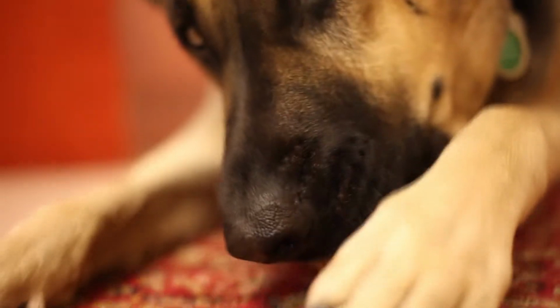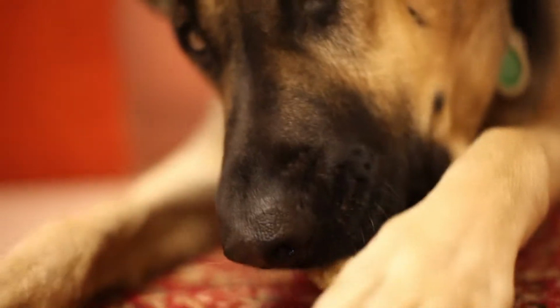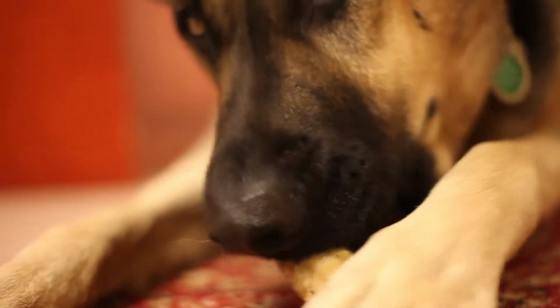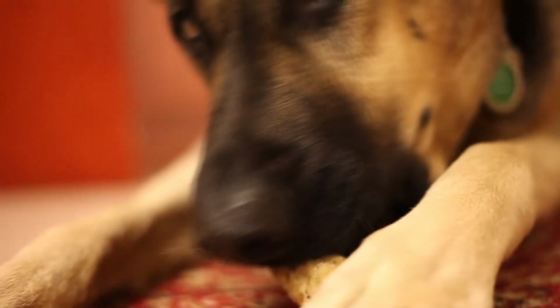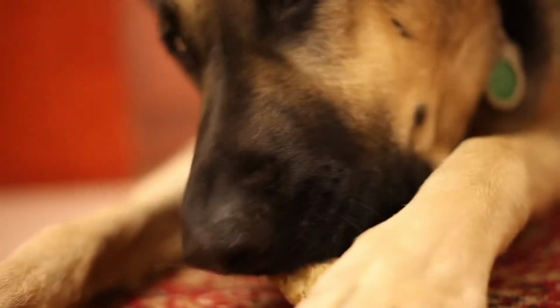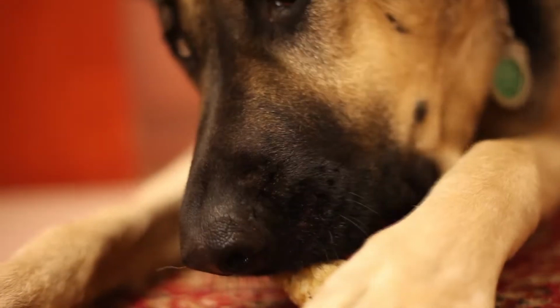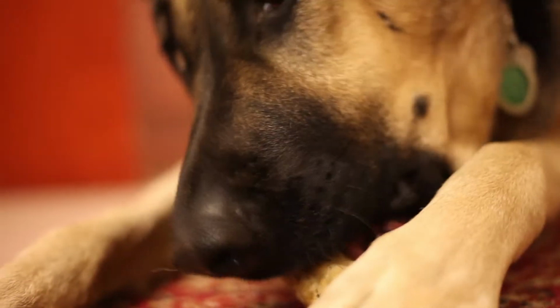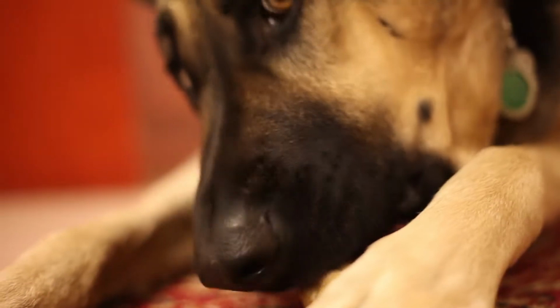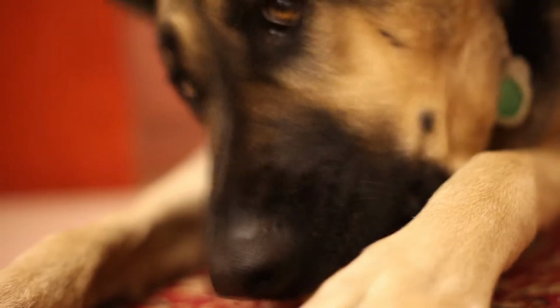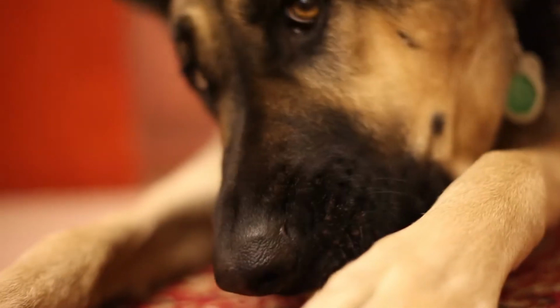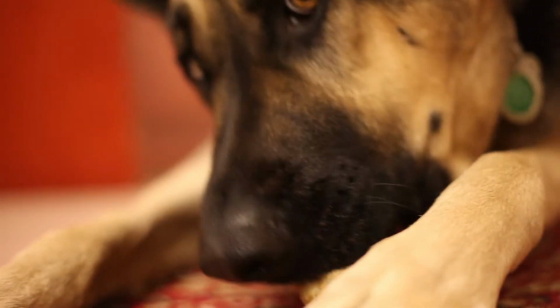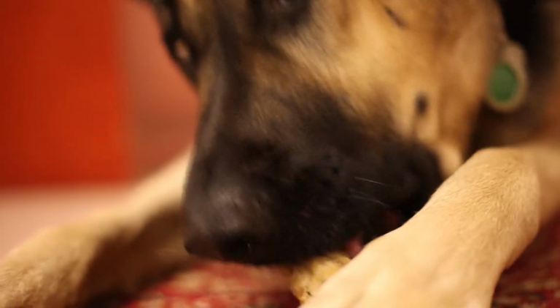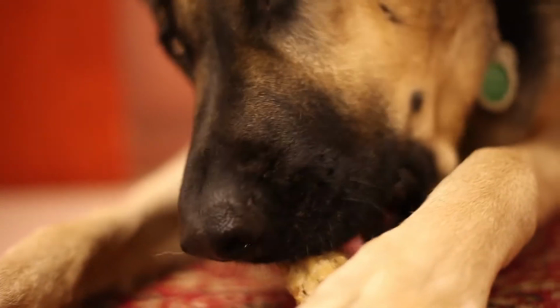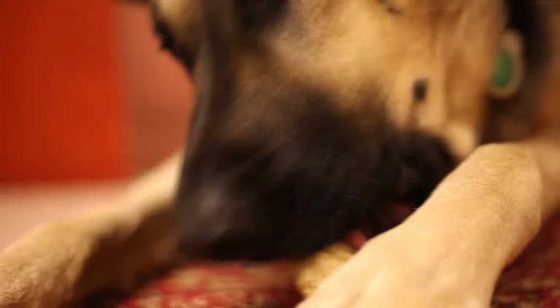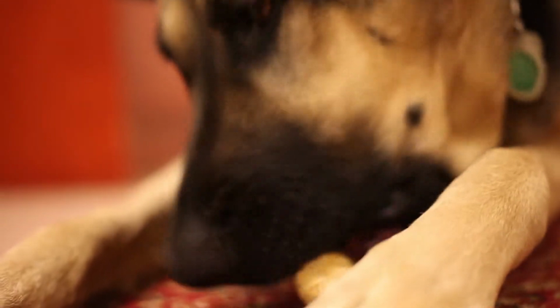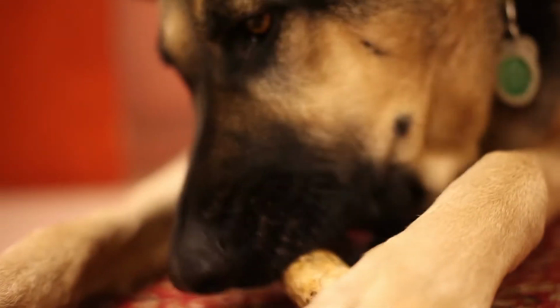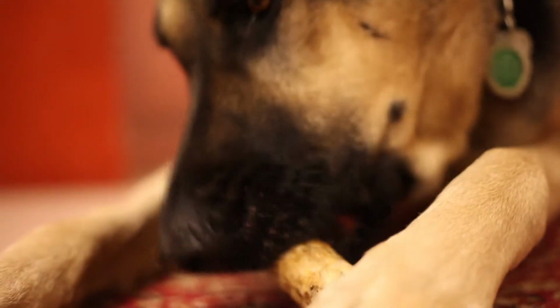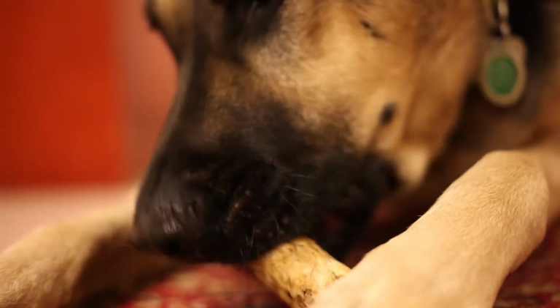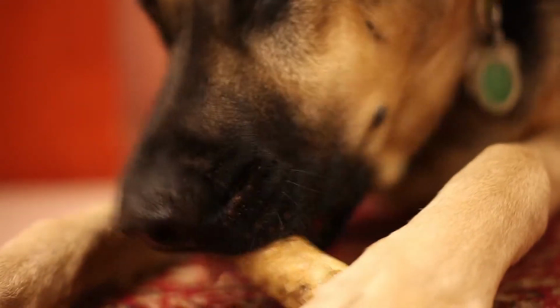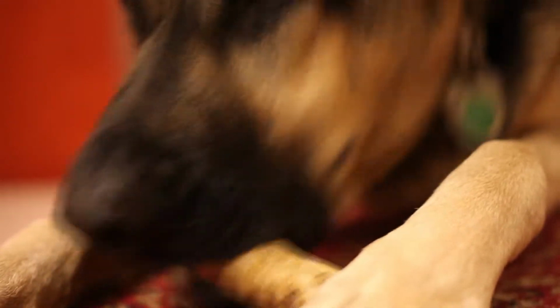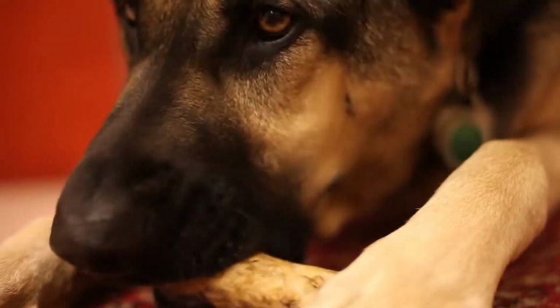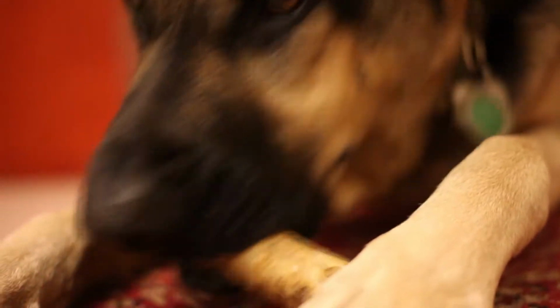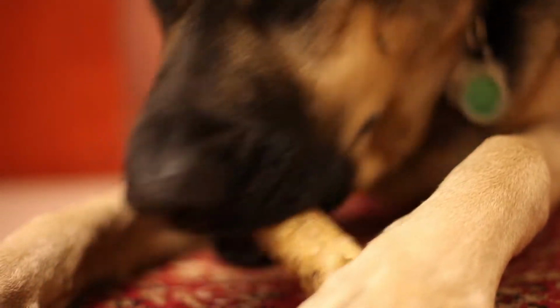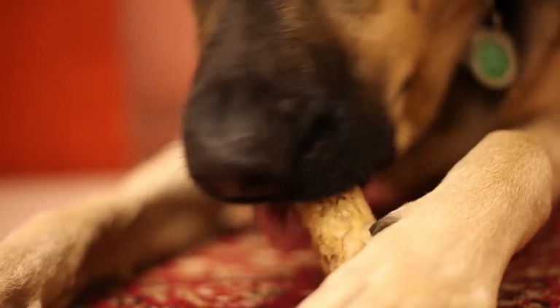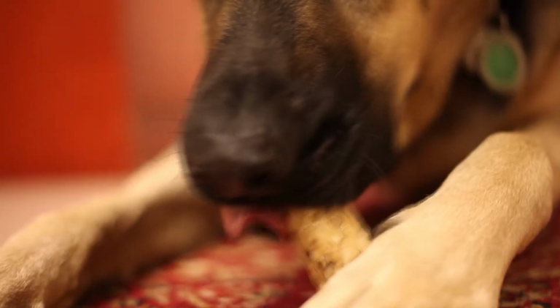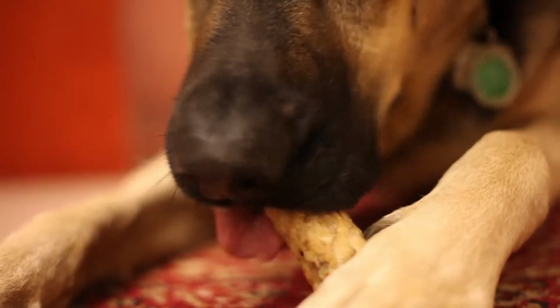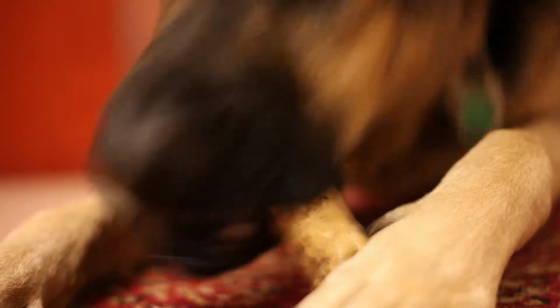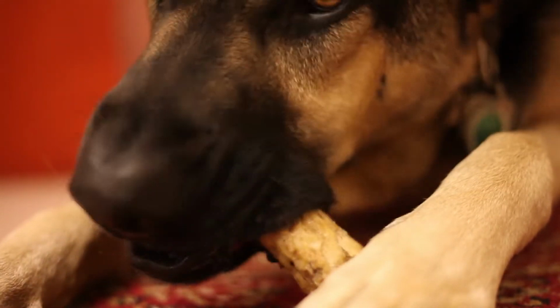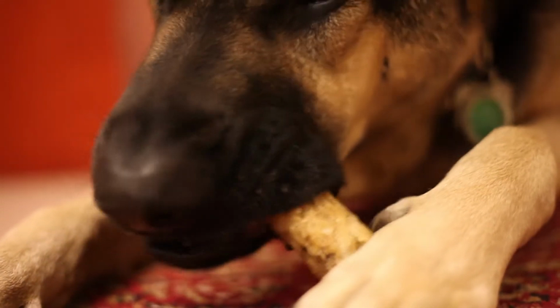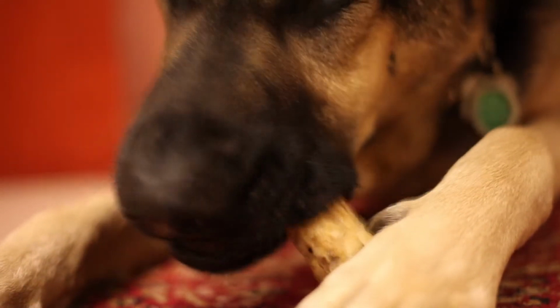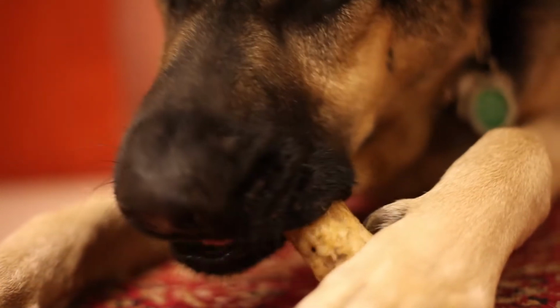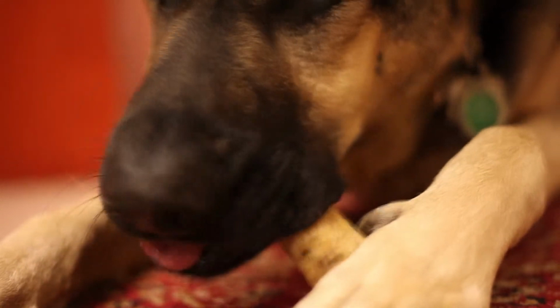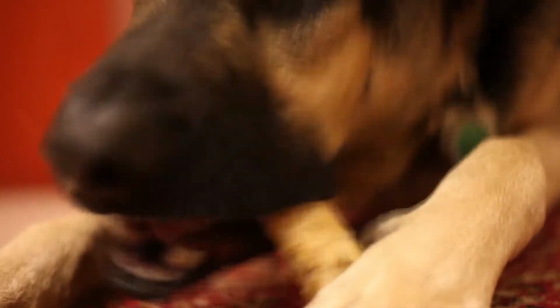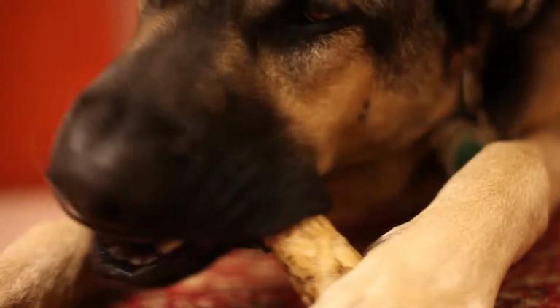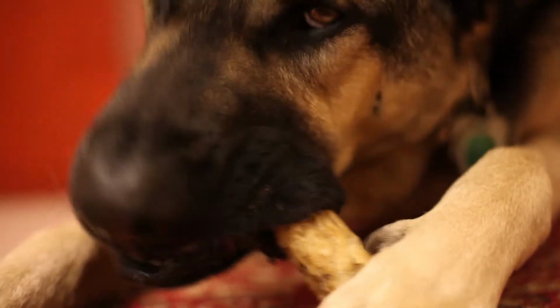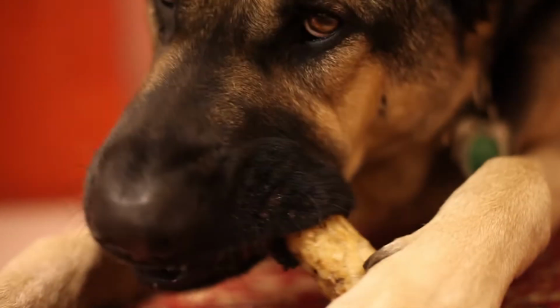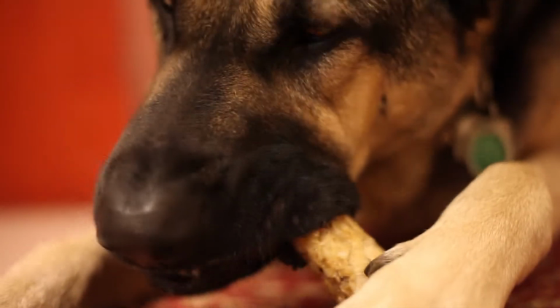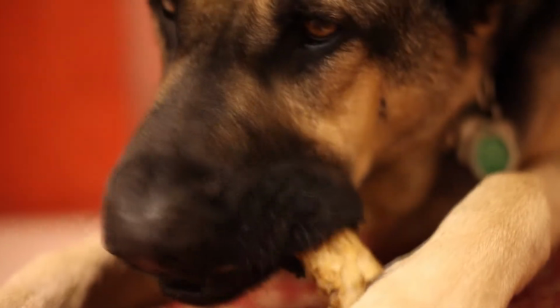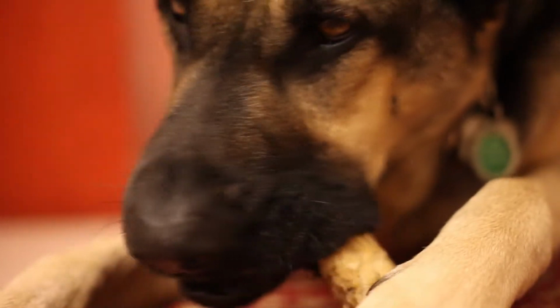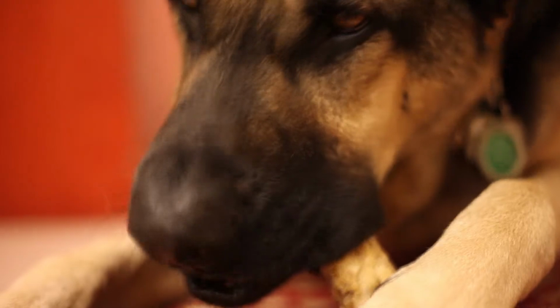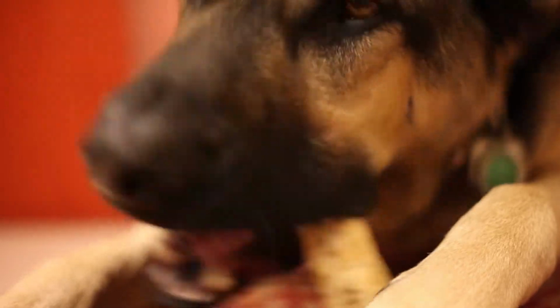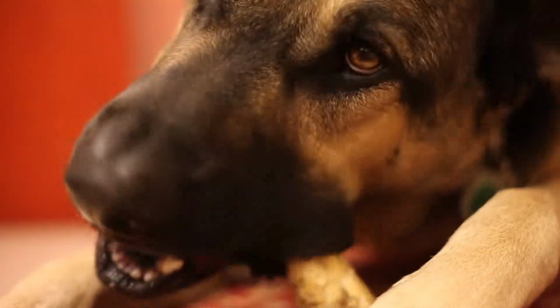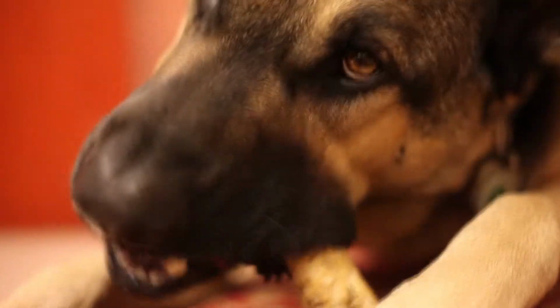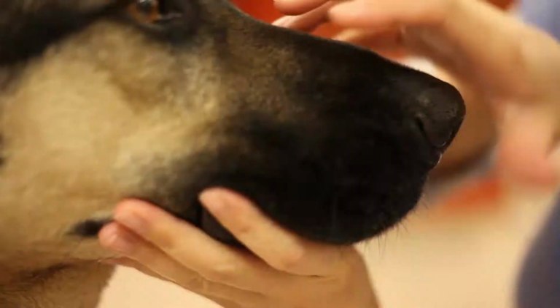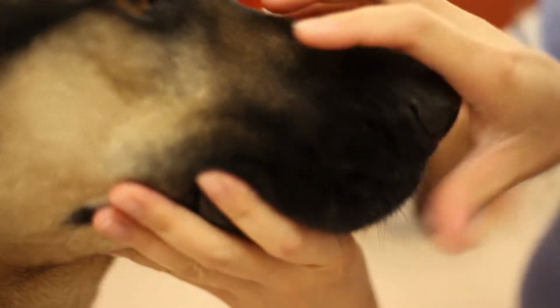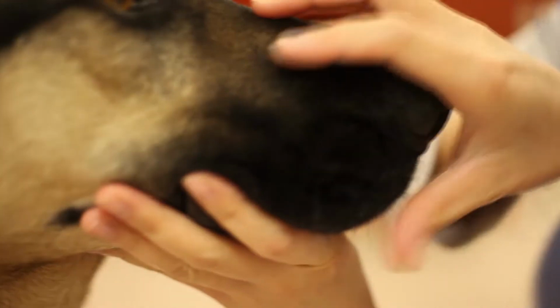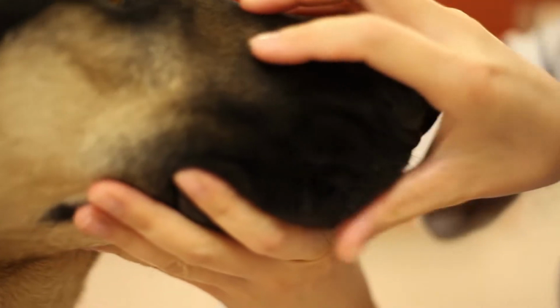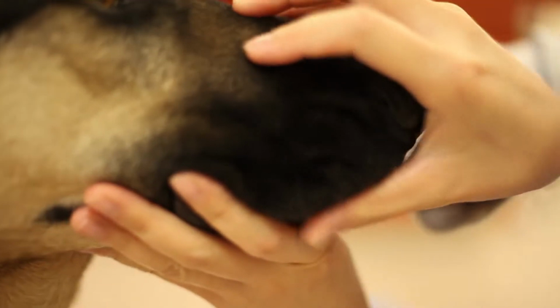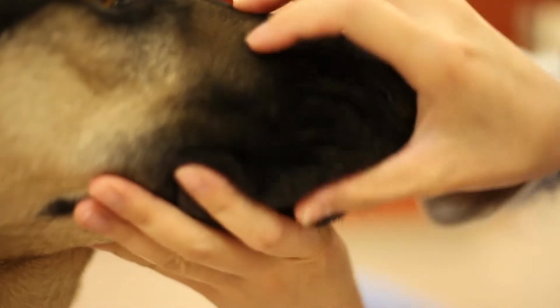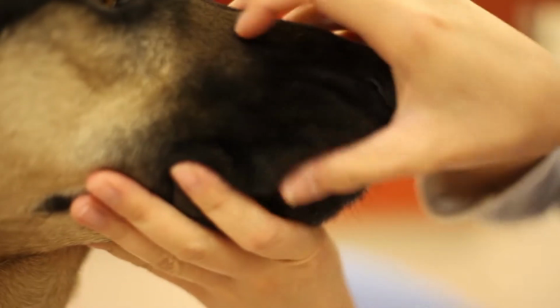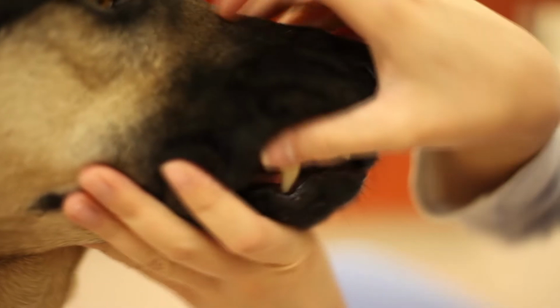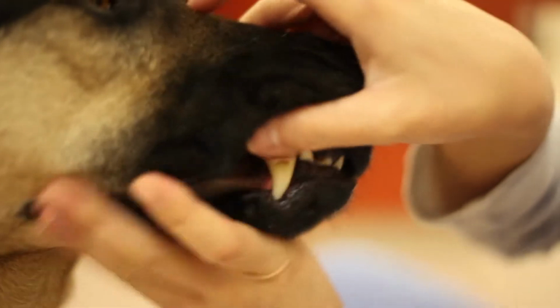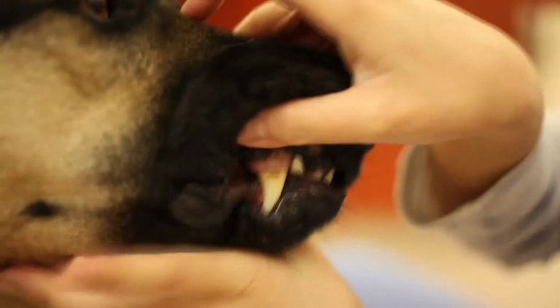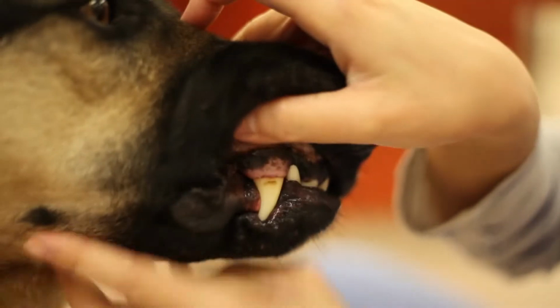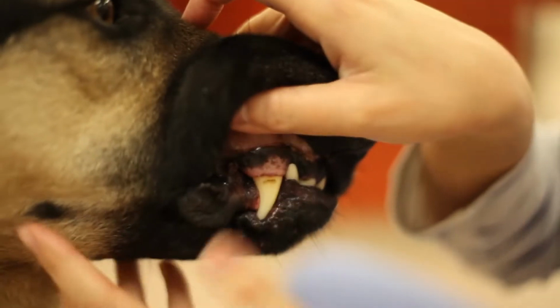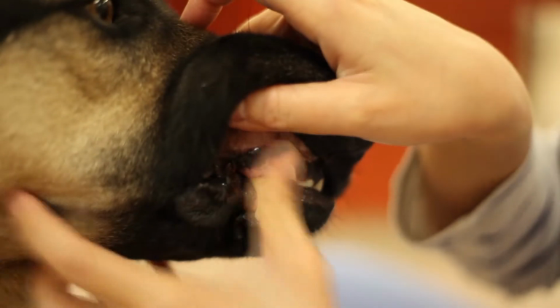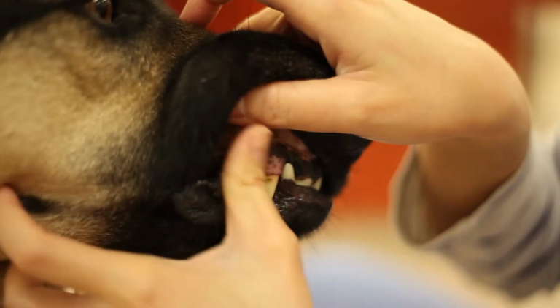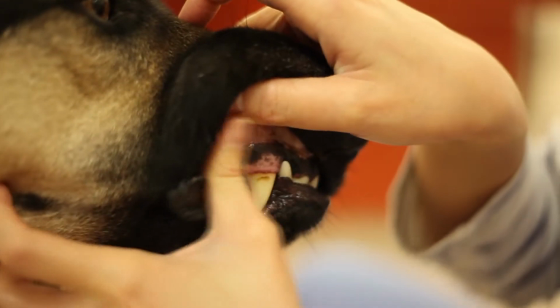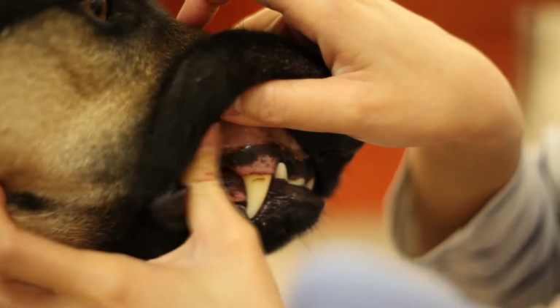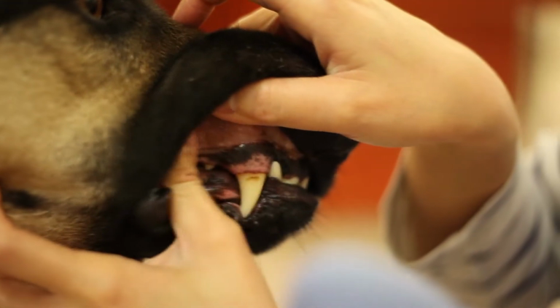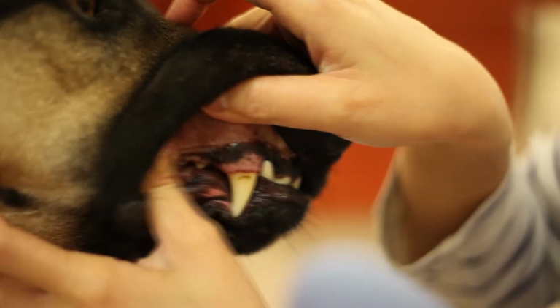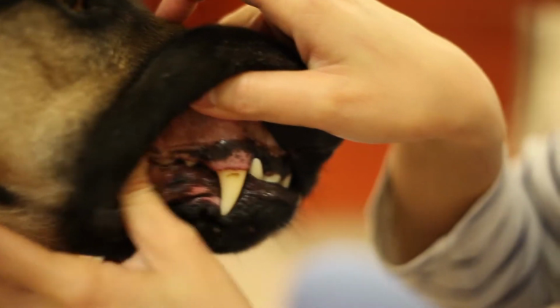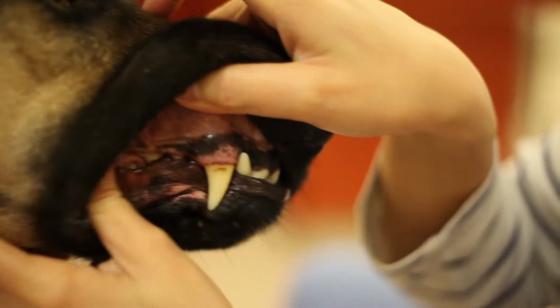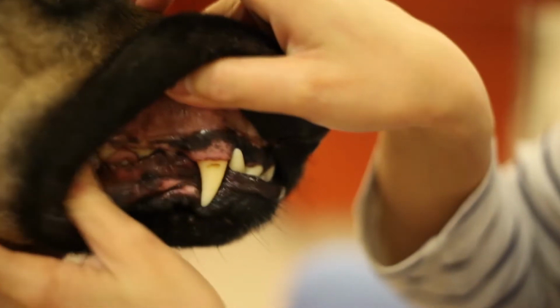Dental disease is one of the most common health problems in adult dogs and cats. By the age of three, many dogs and cats have some sign of dental disease.